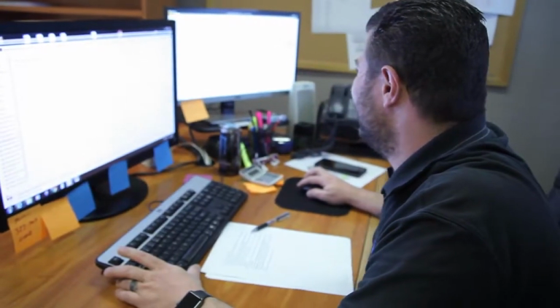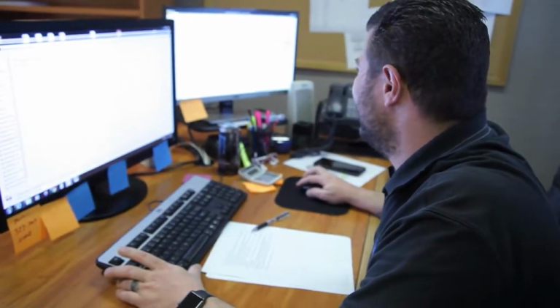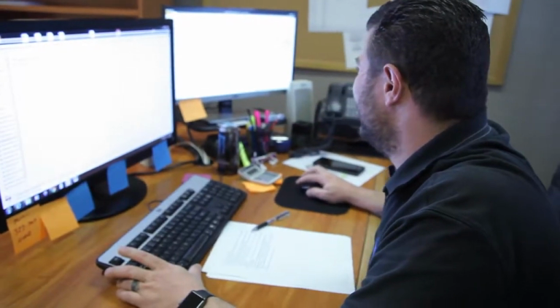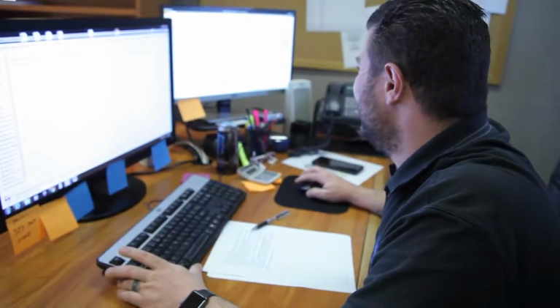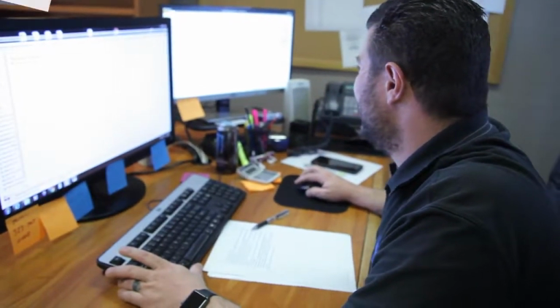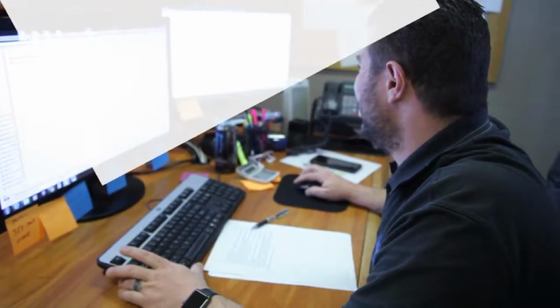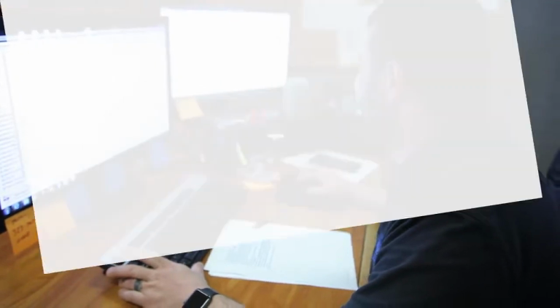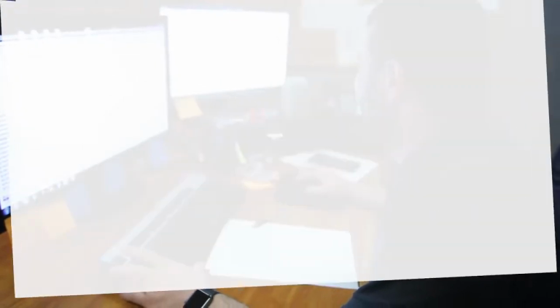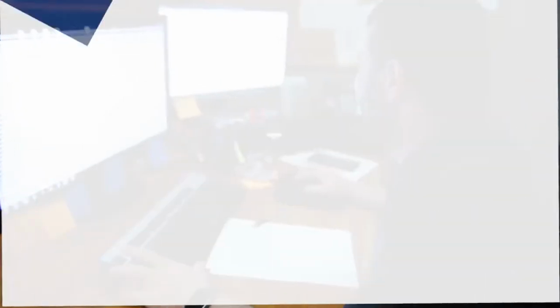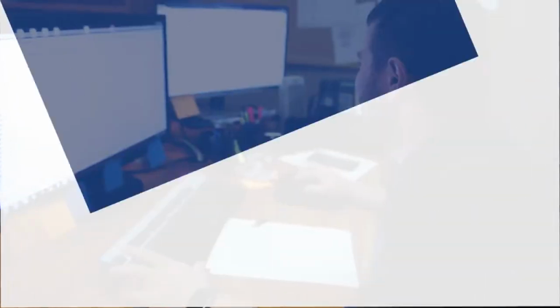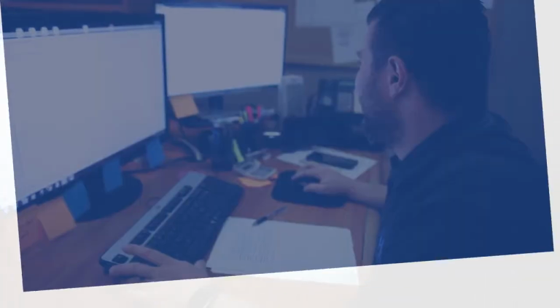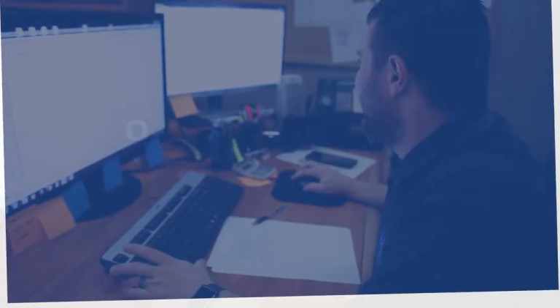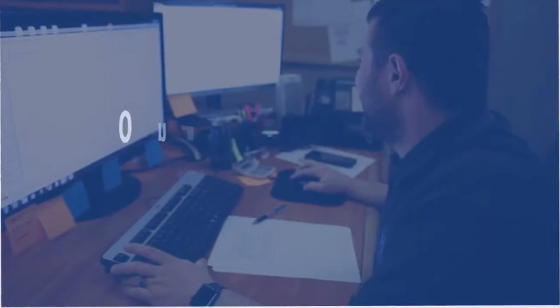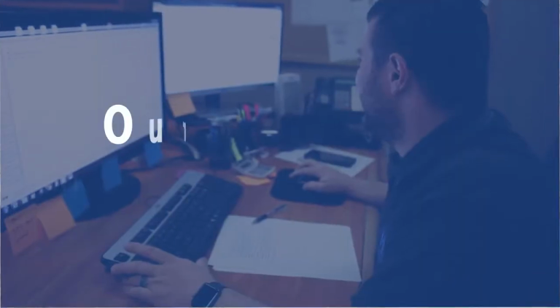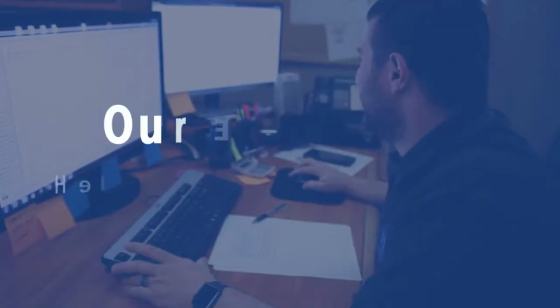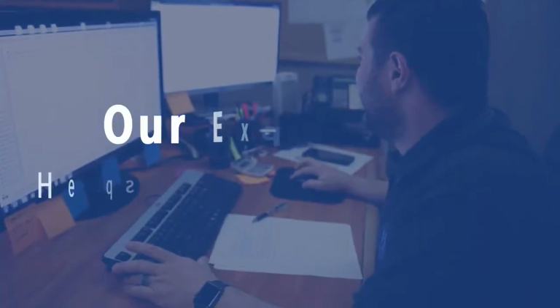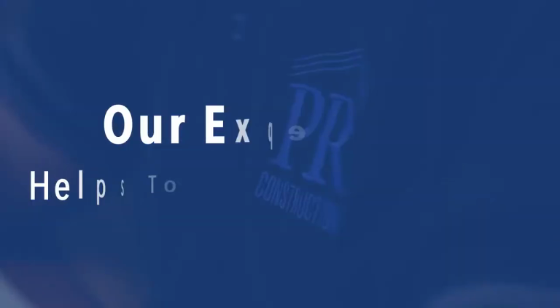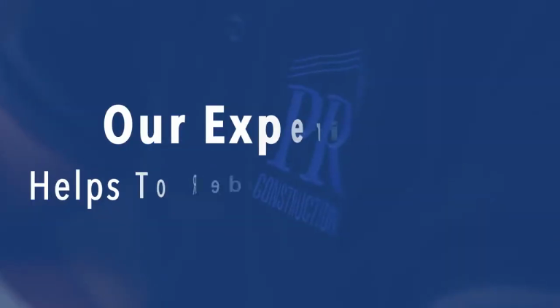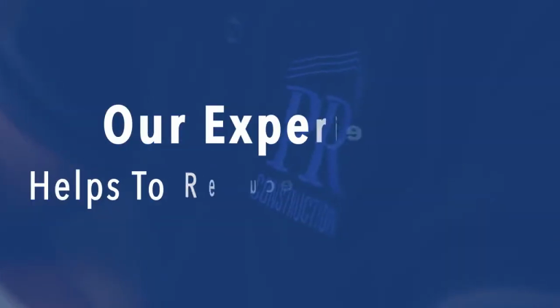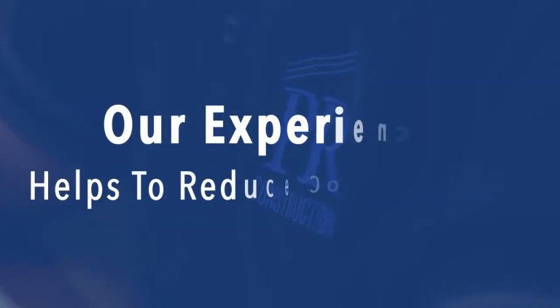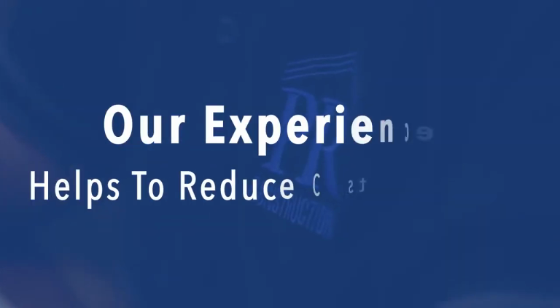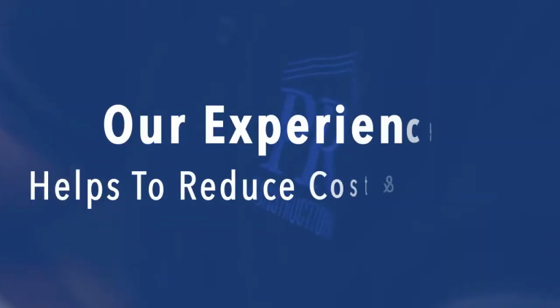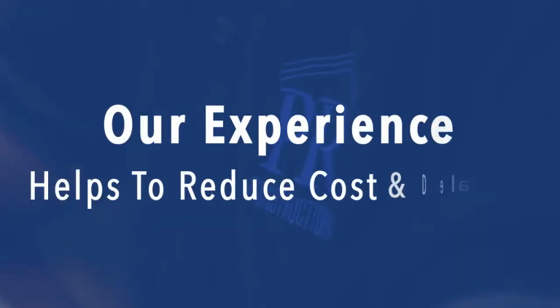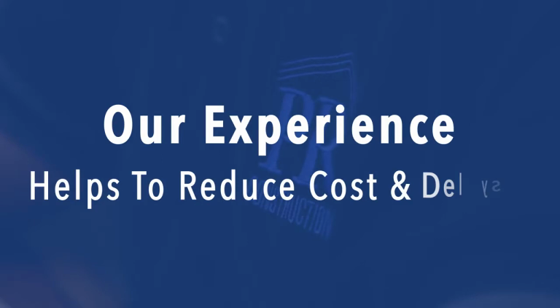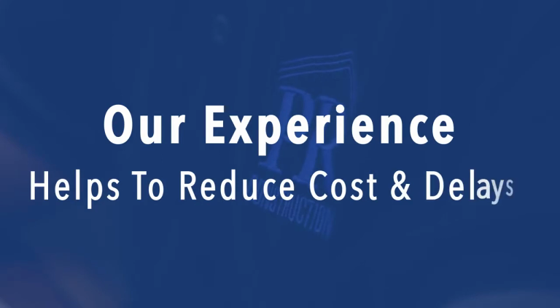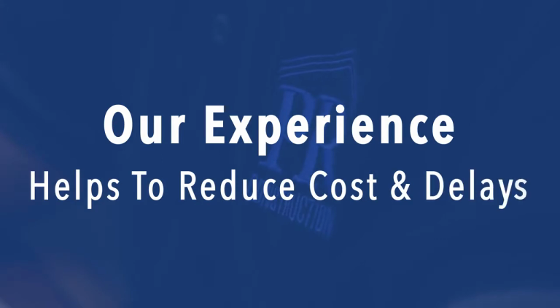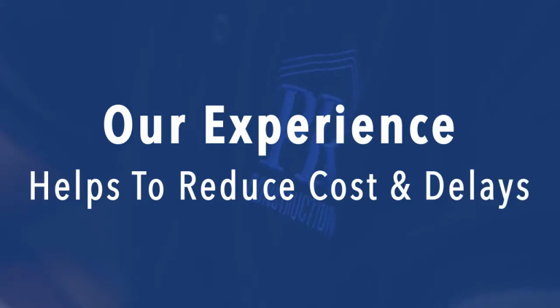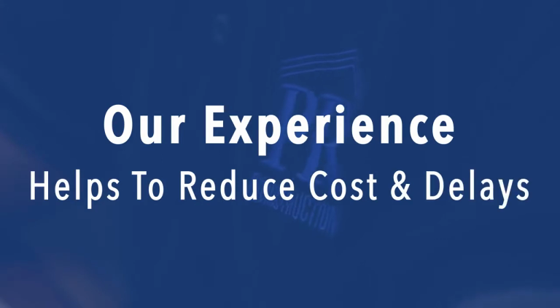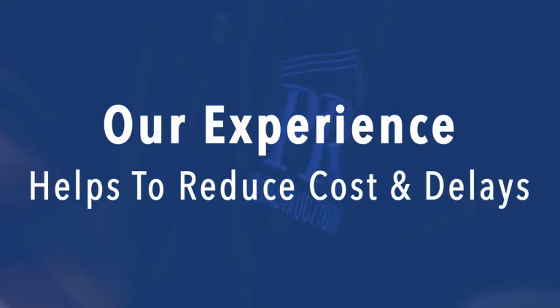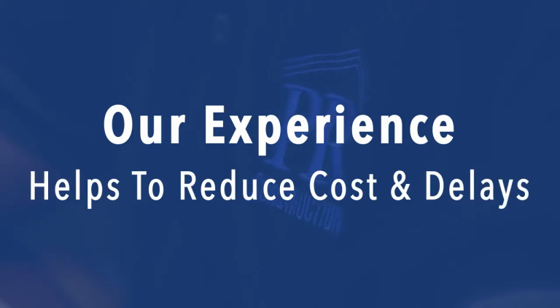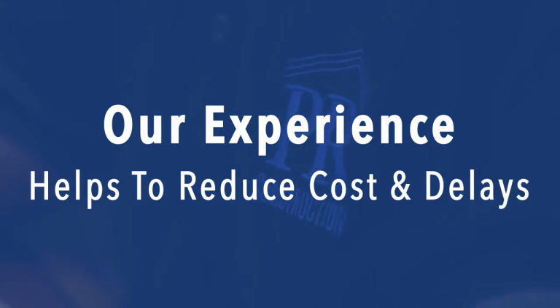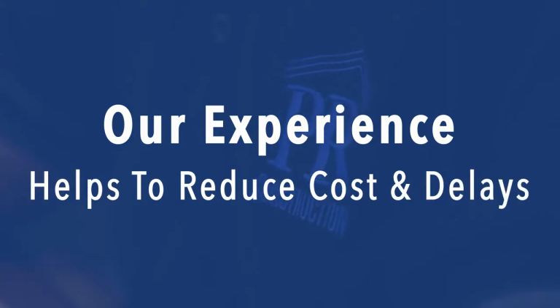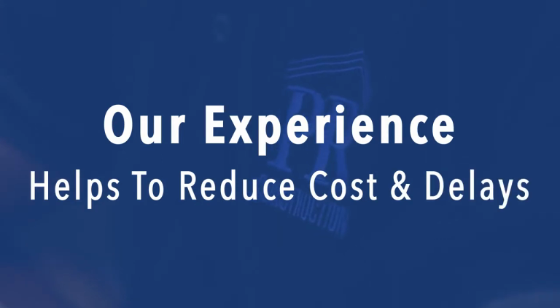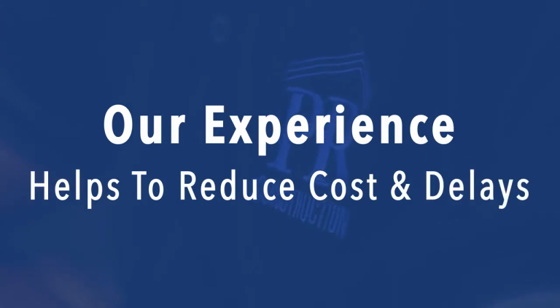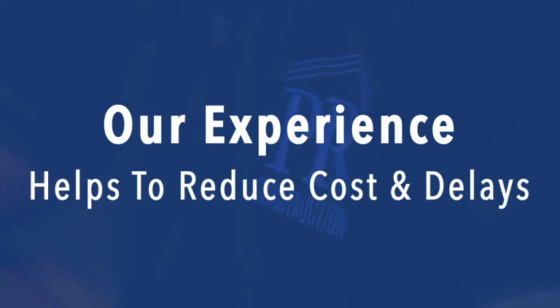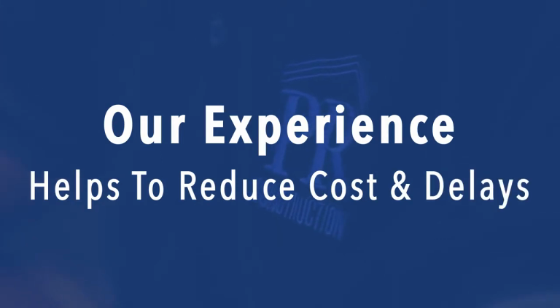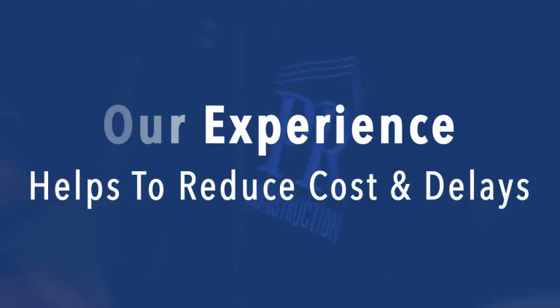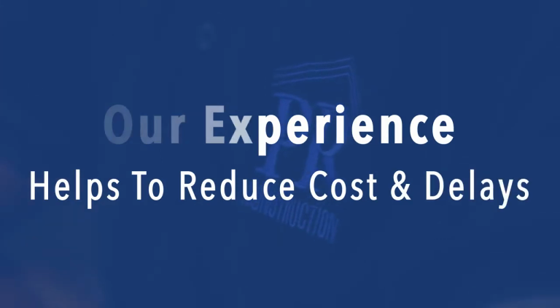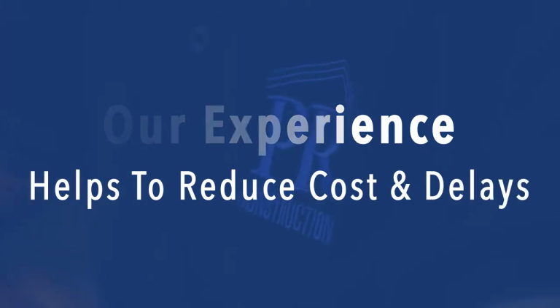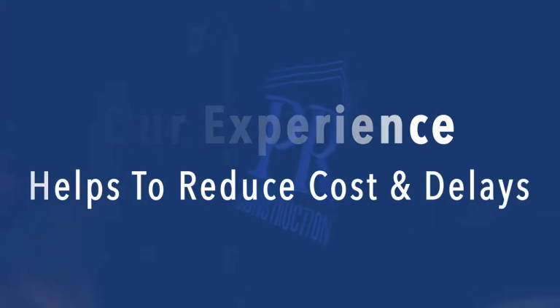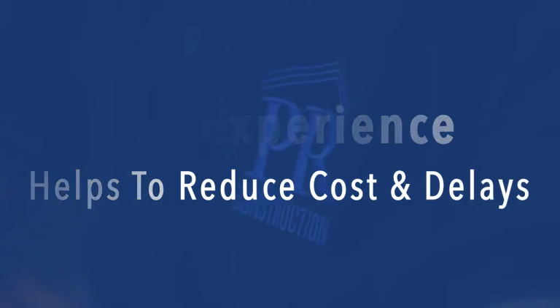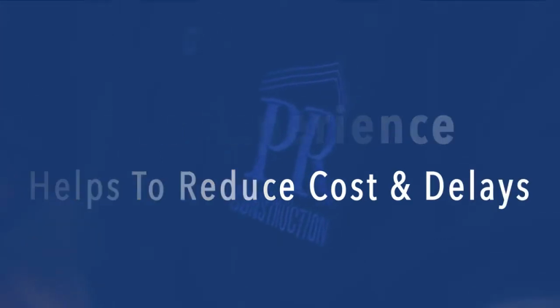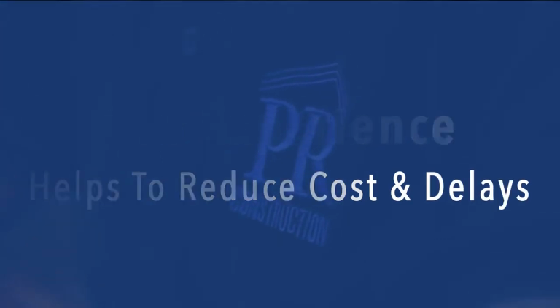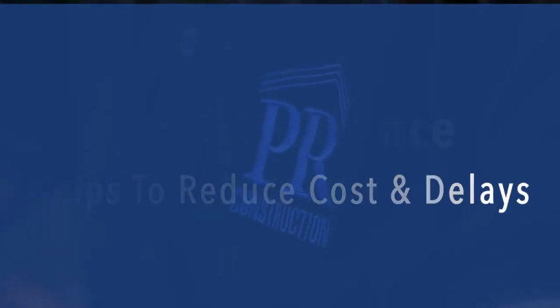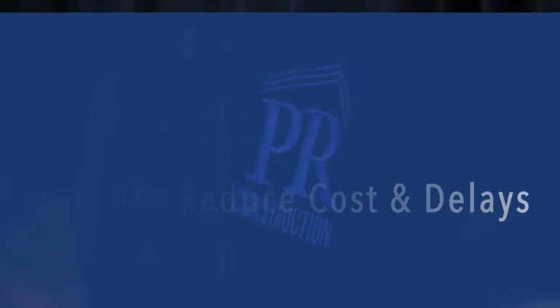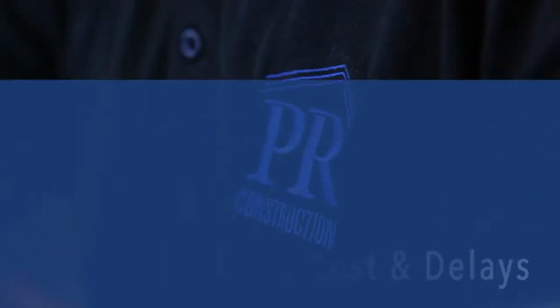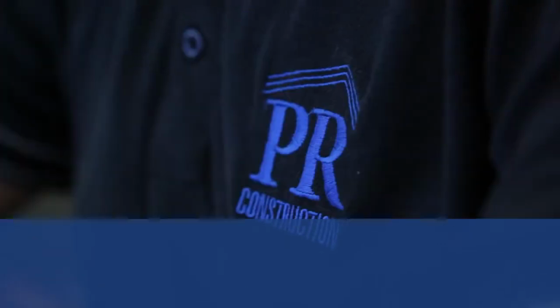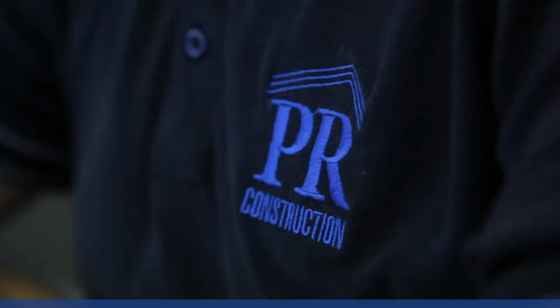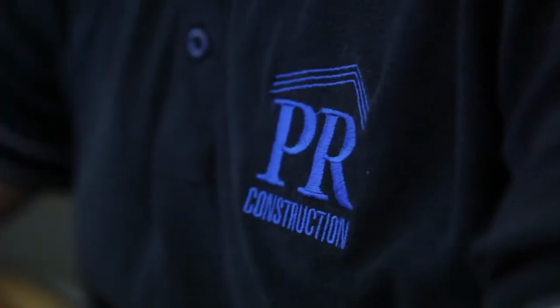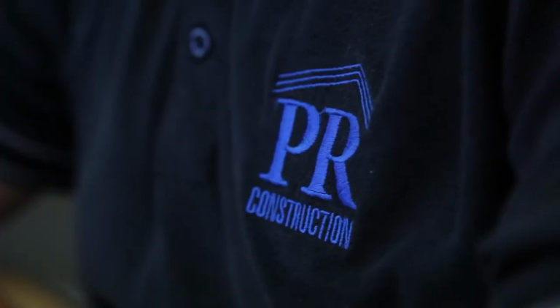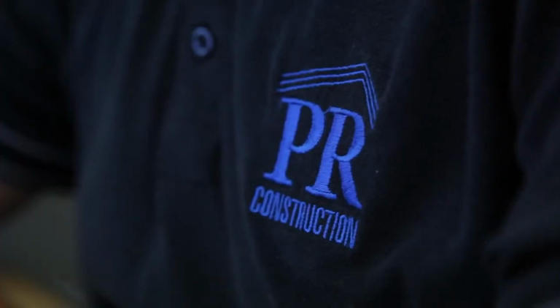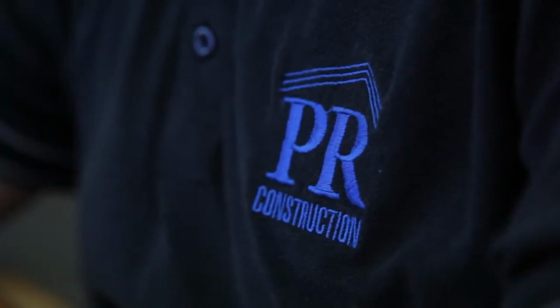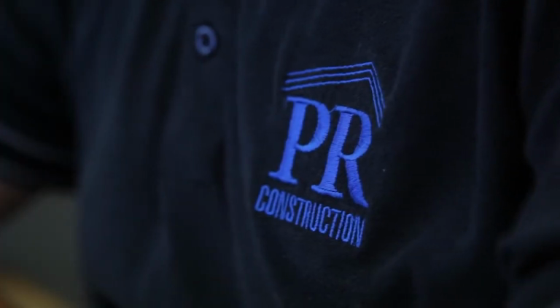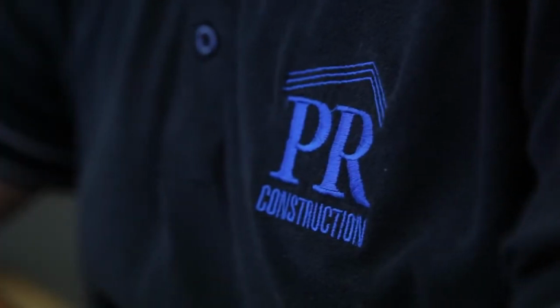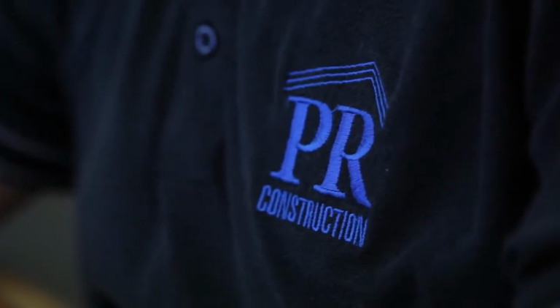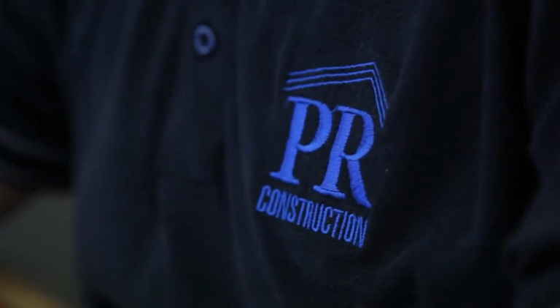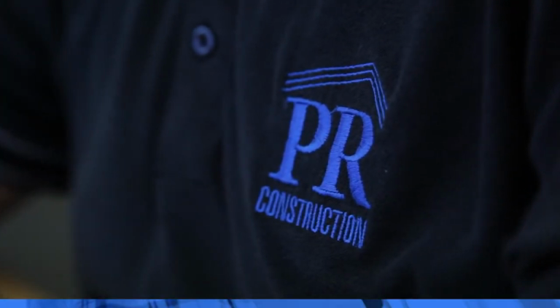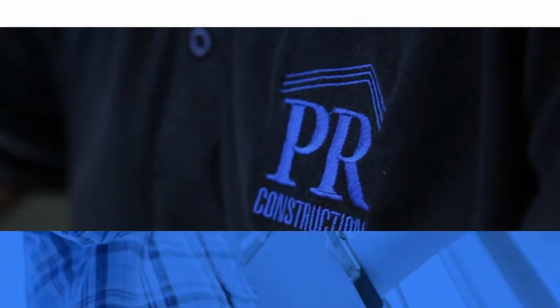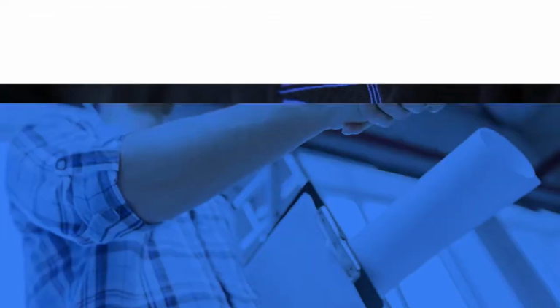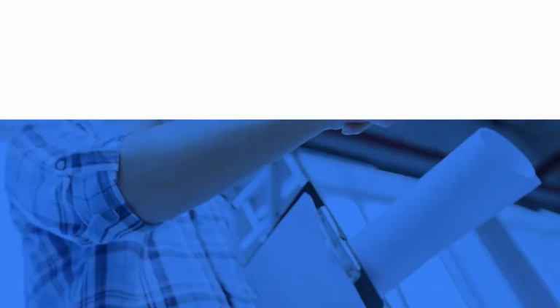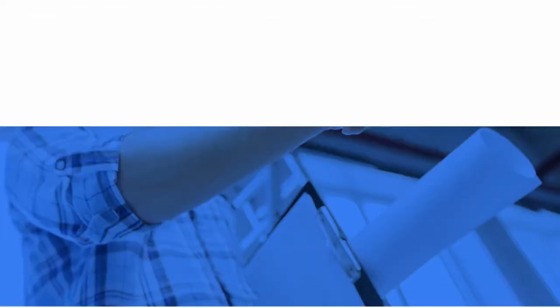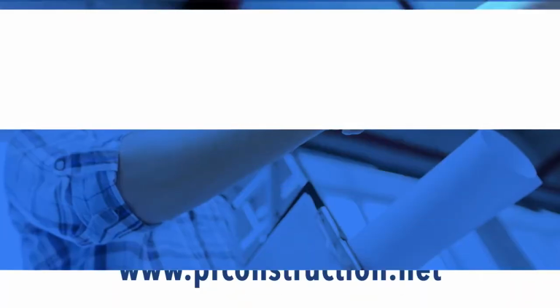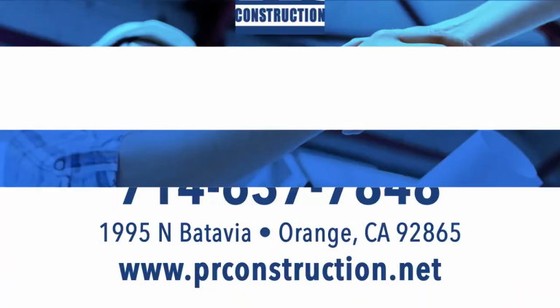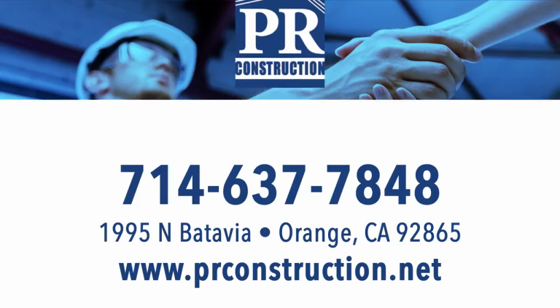With our years in business, our experience helps to reduce cost and delays in the construction process to you.